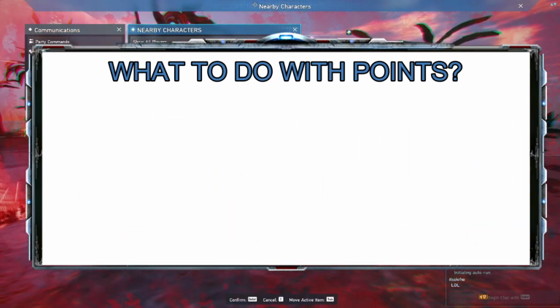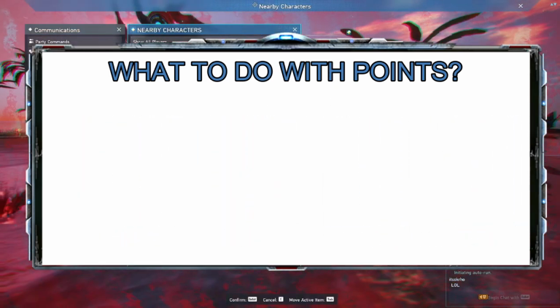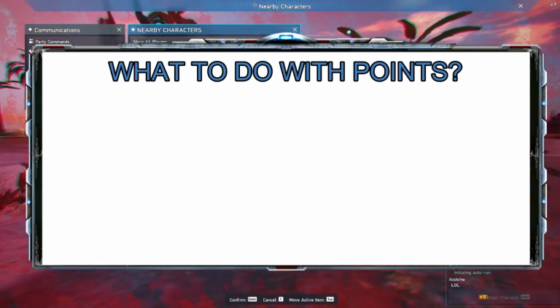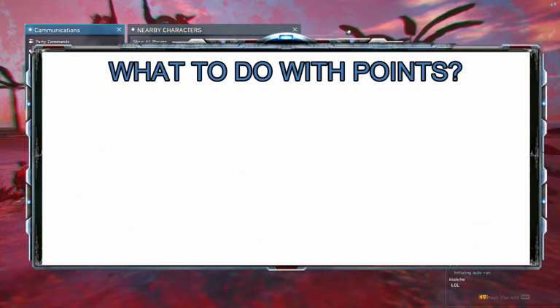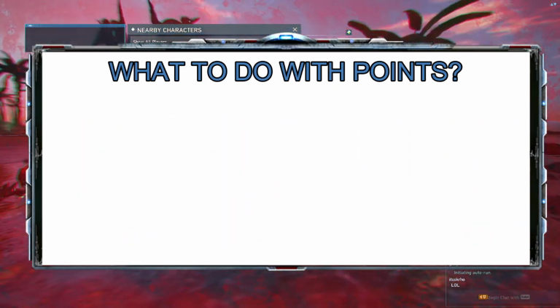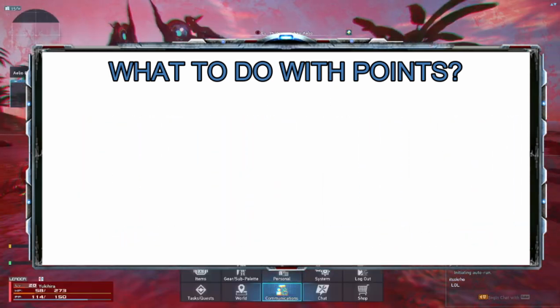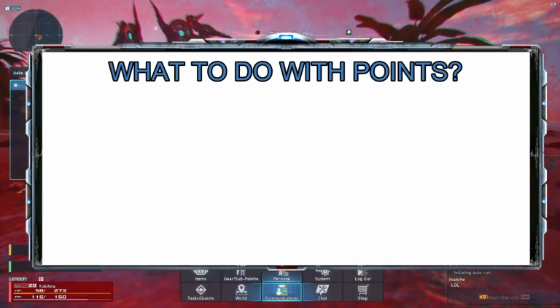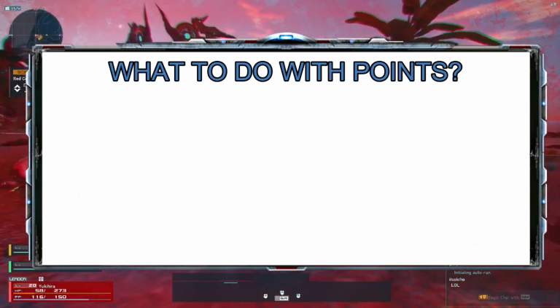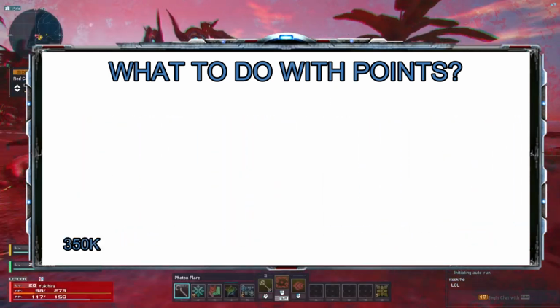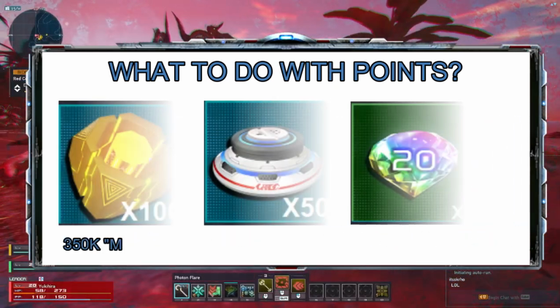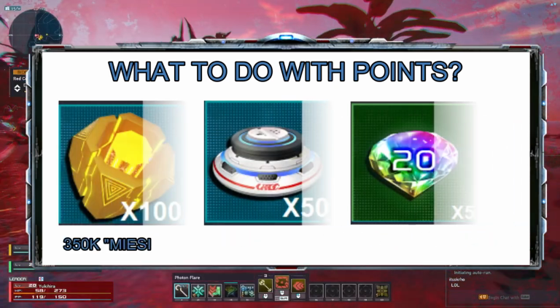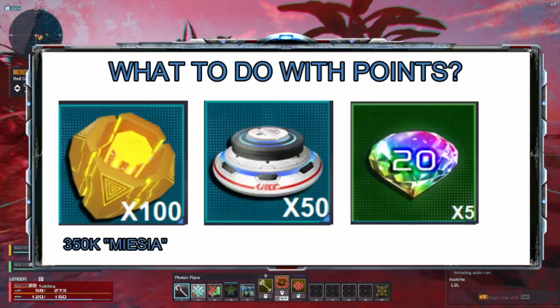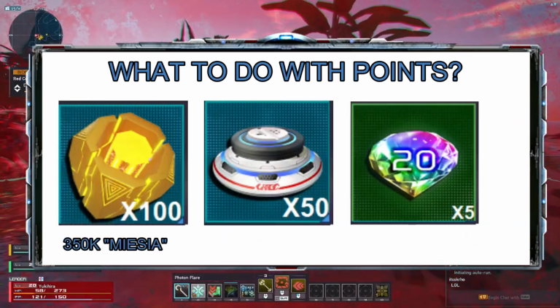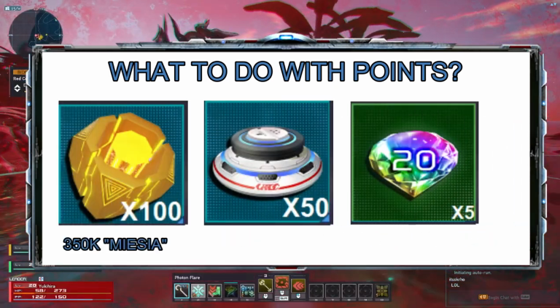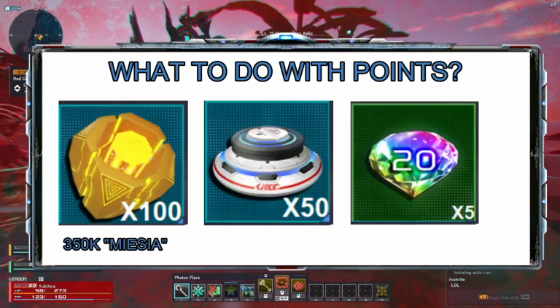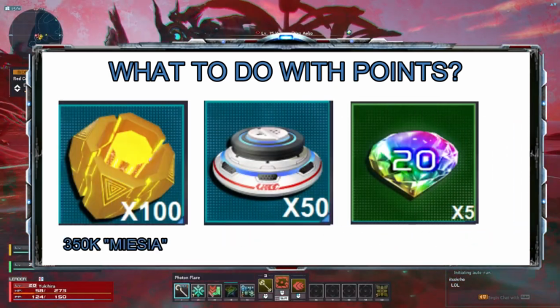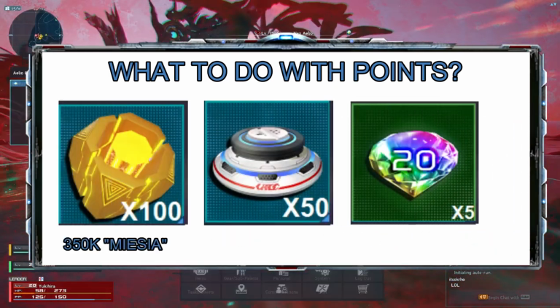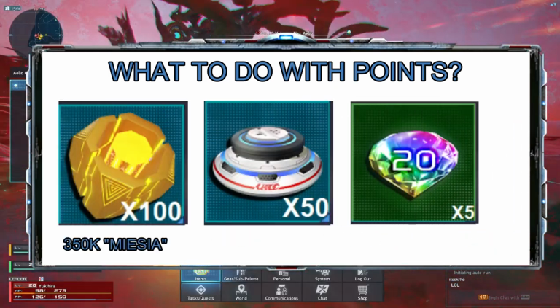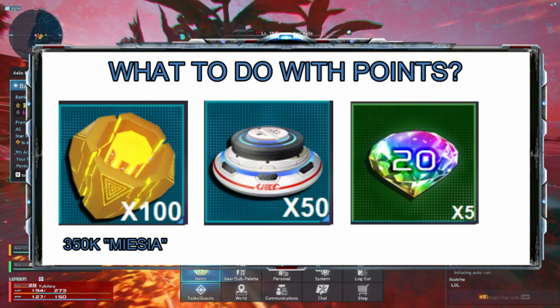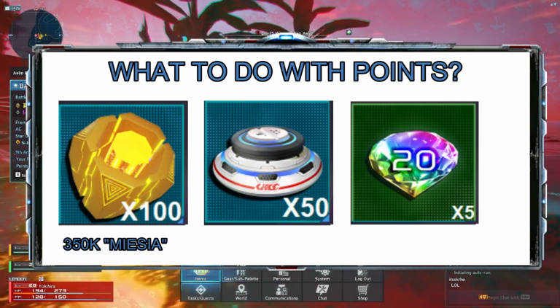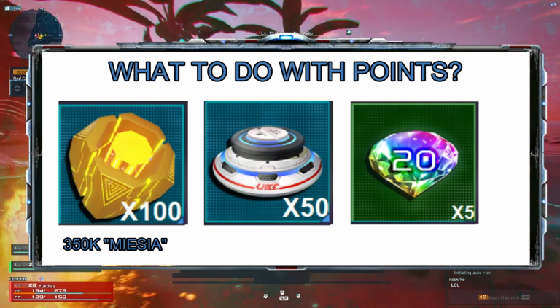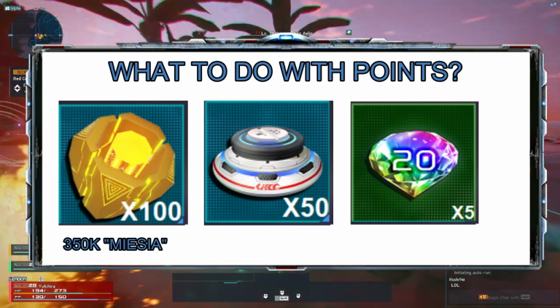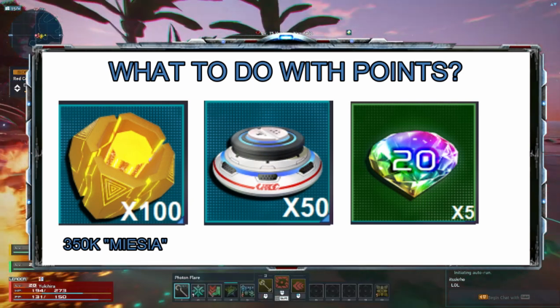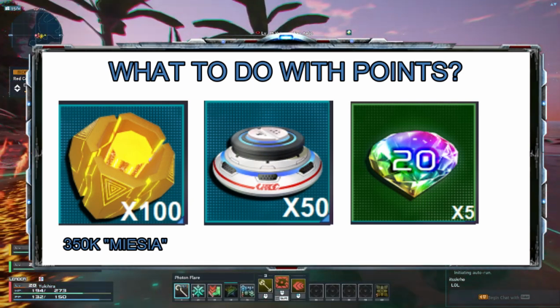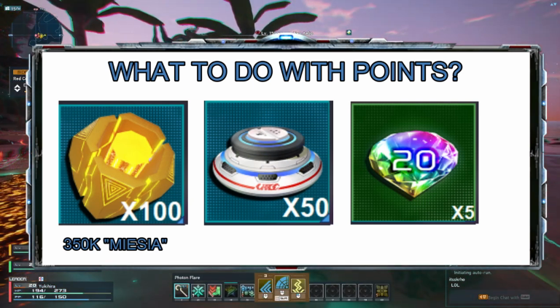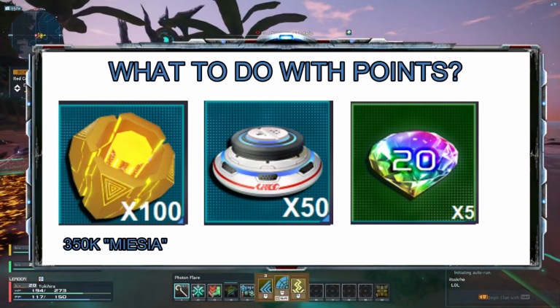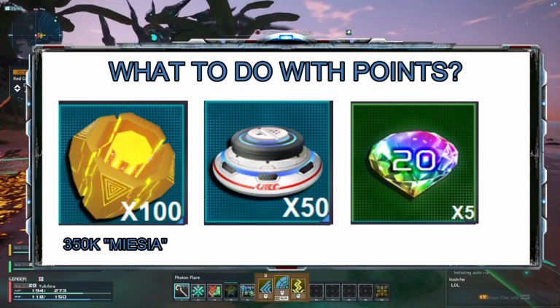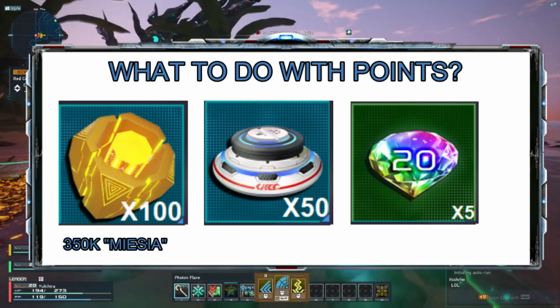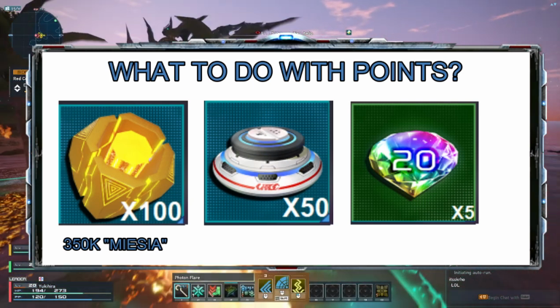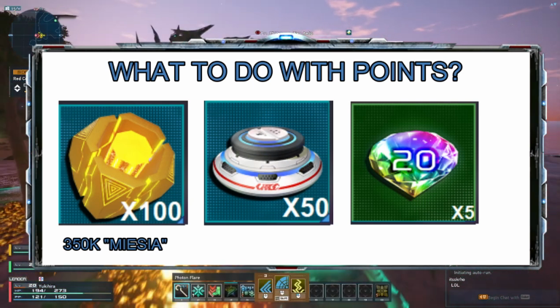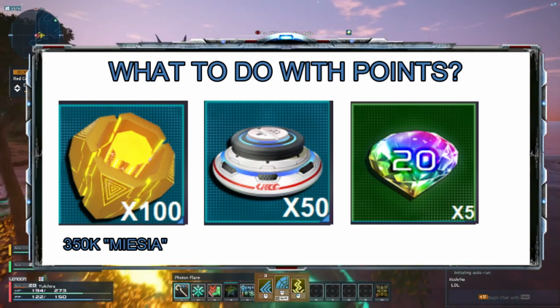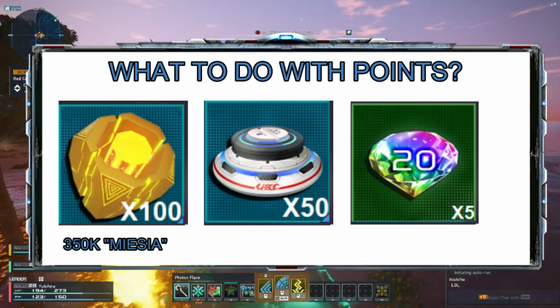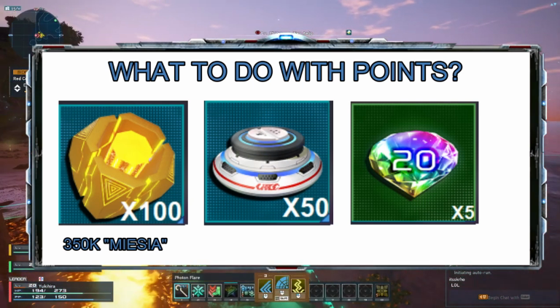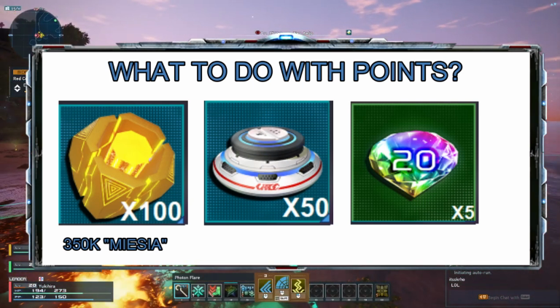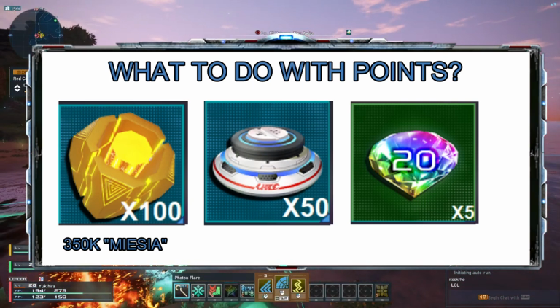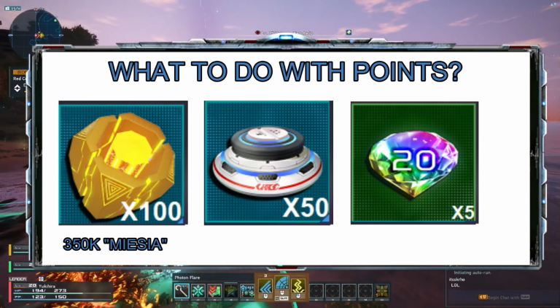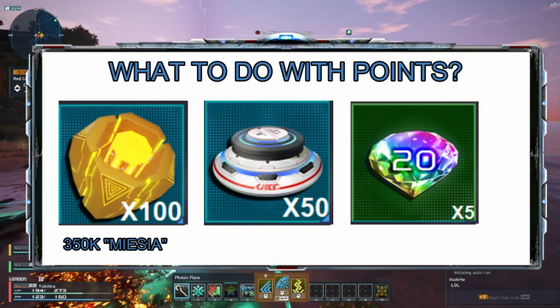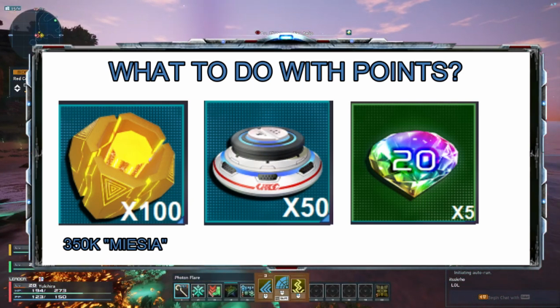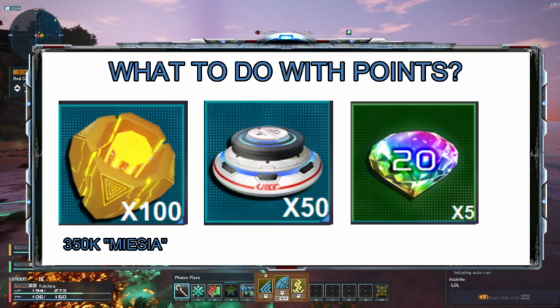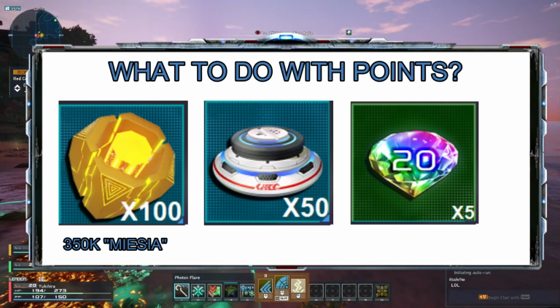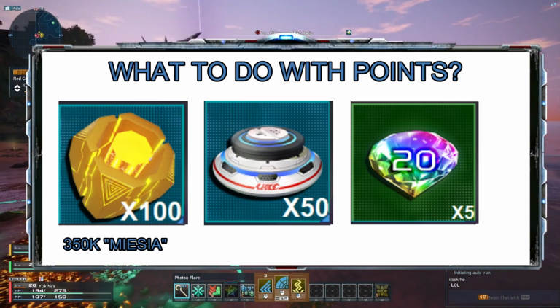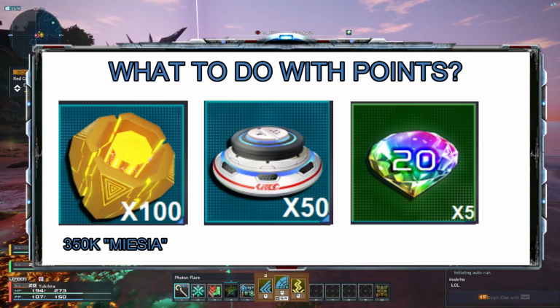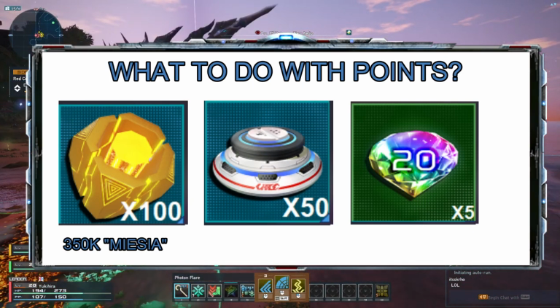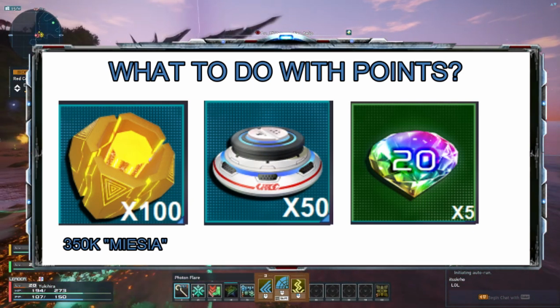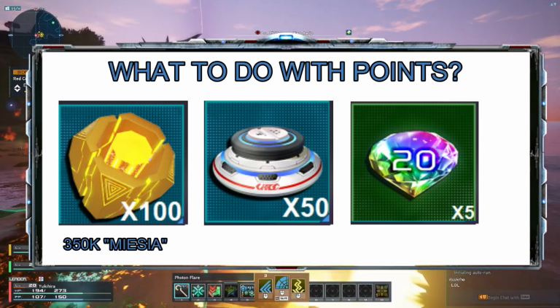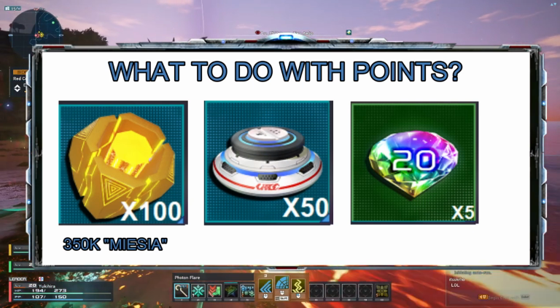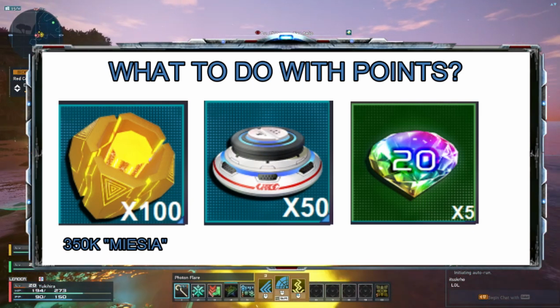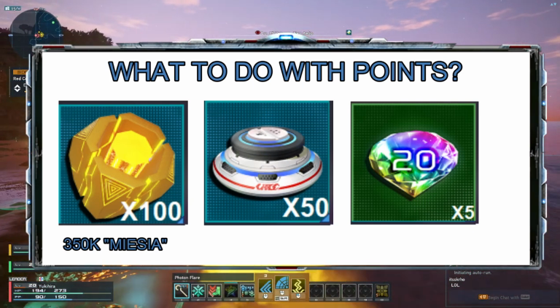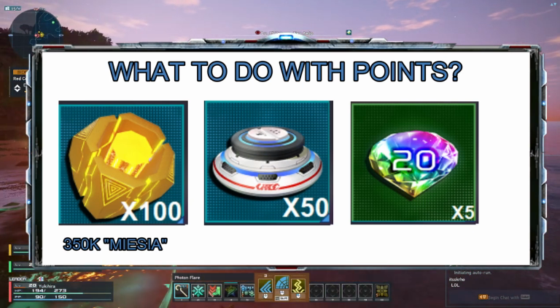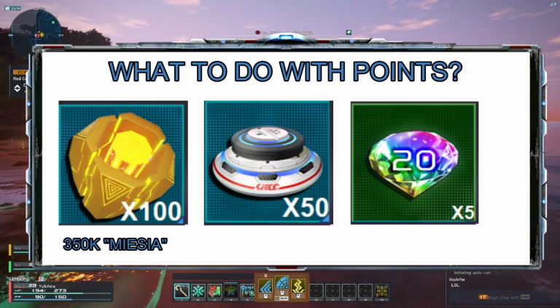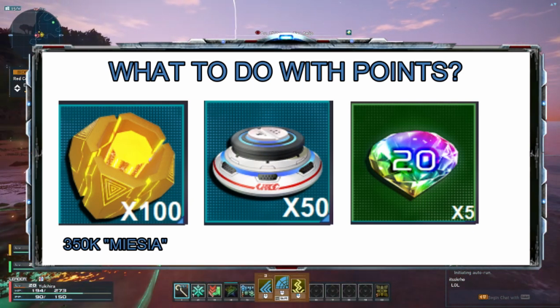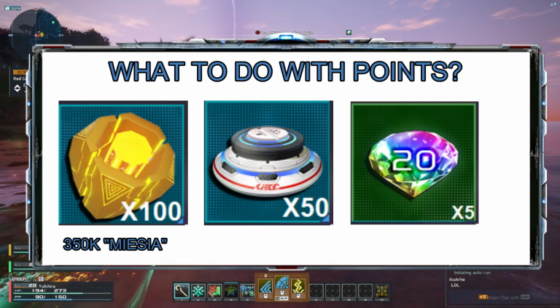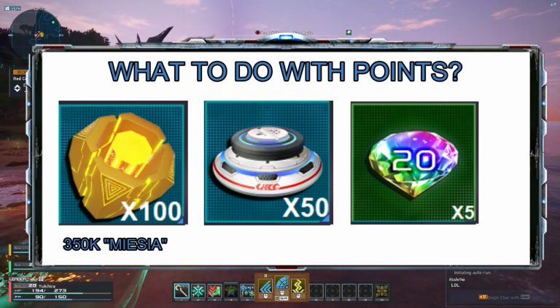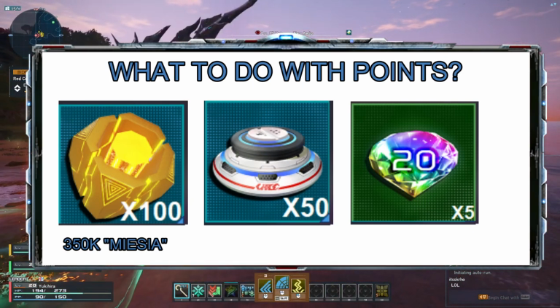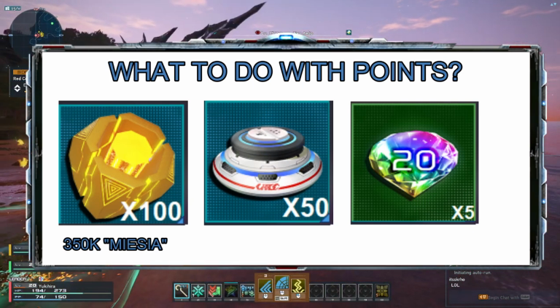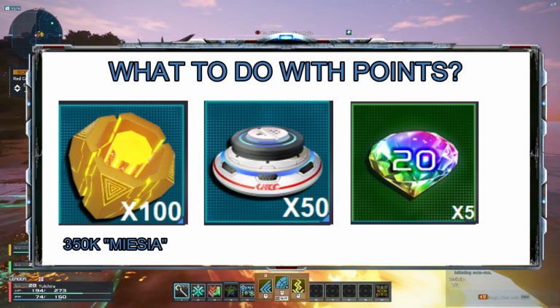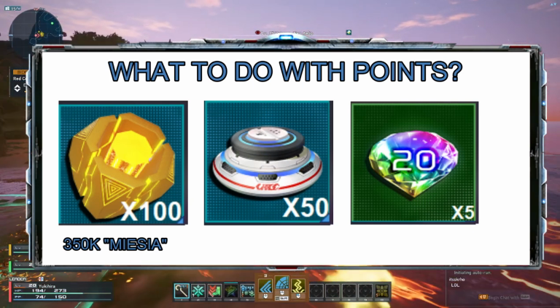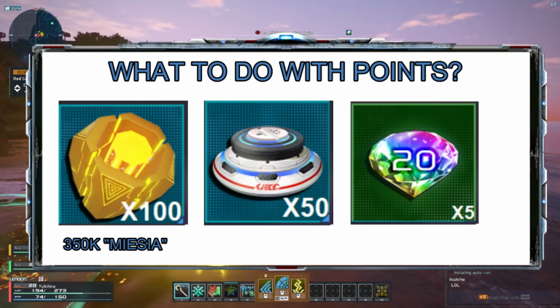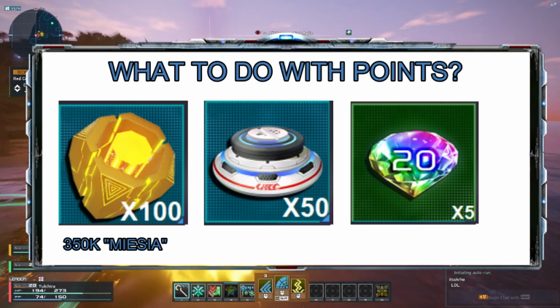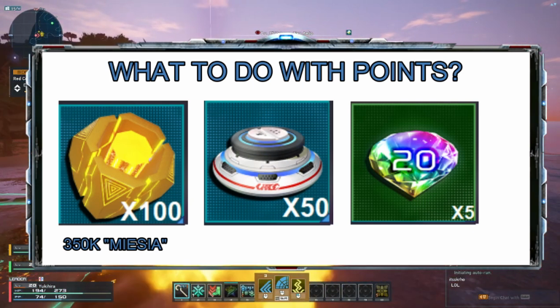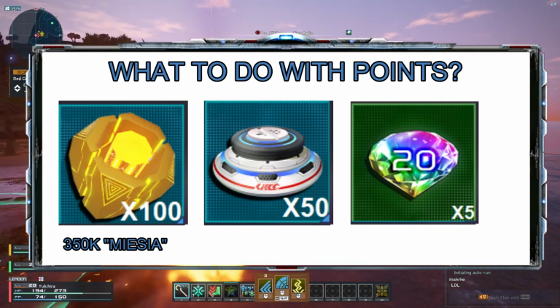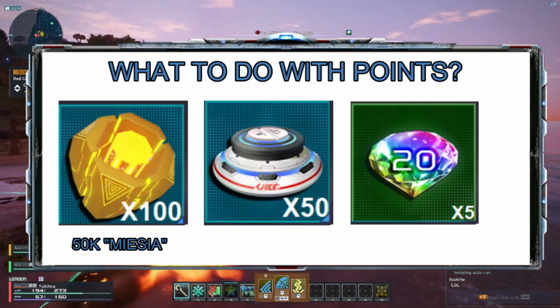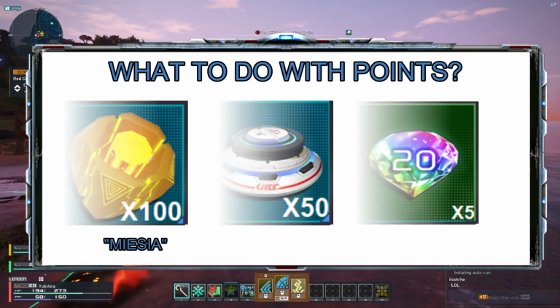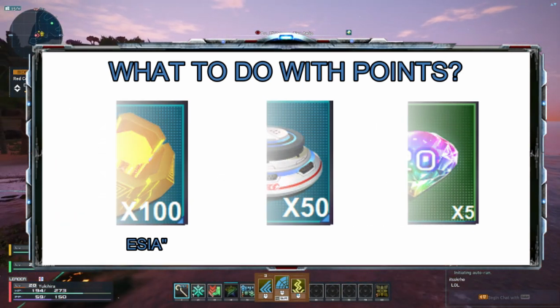You can also trade in 100 alpha reactors, which you can sell for 350k meseta, 50 end grinders, and 100 star gems.